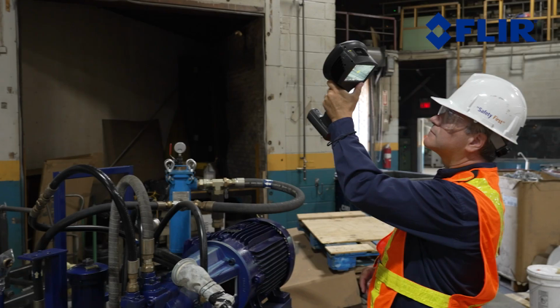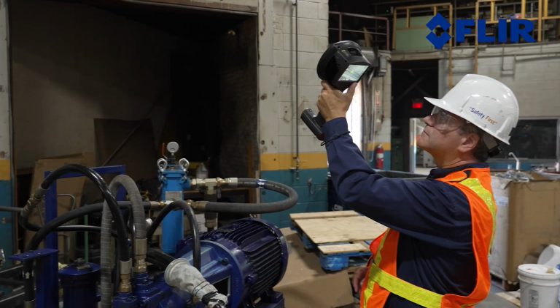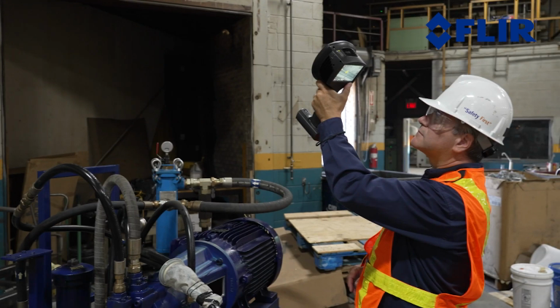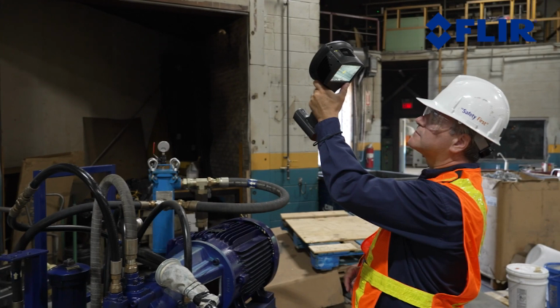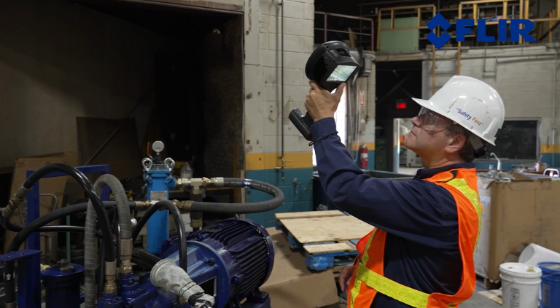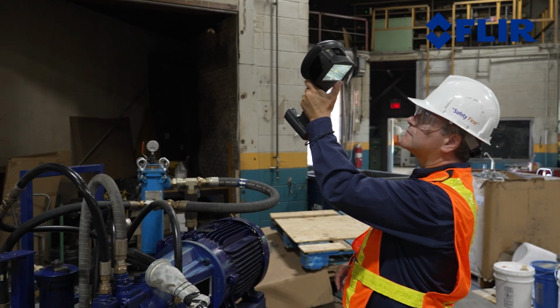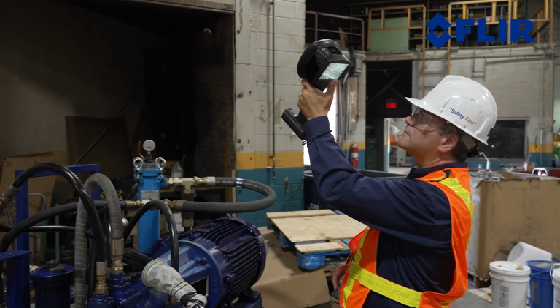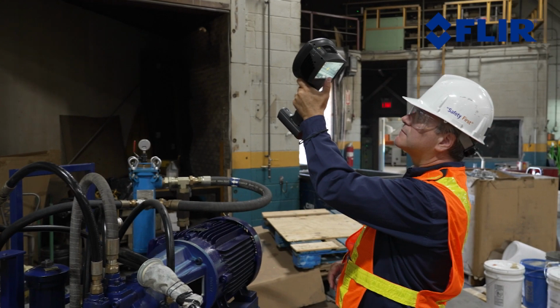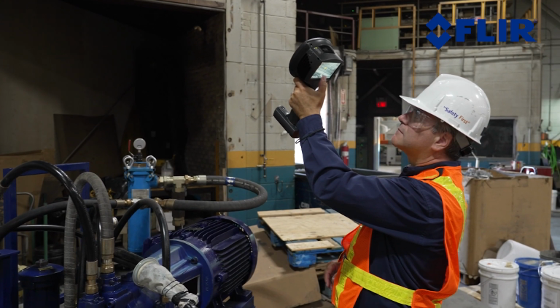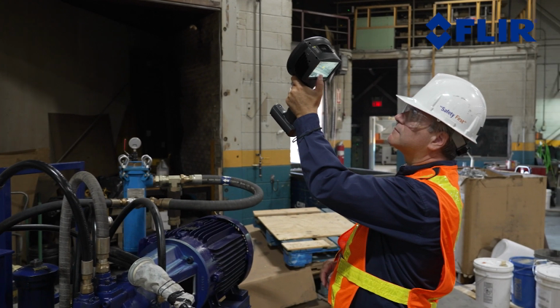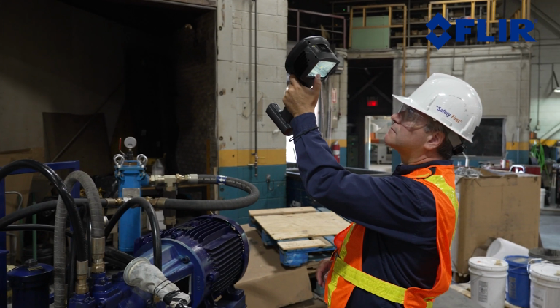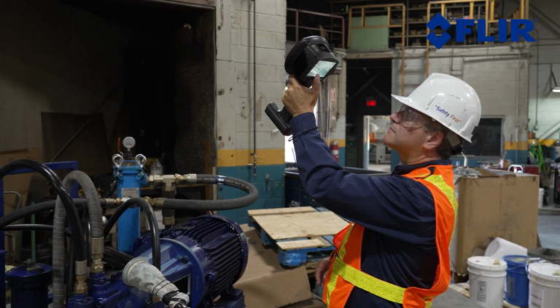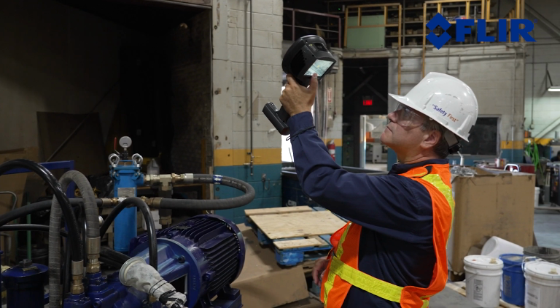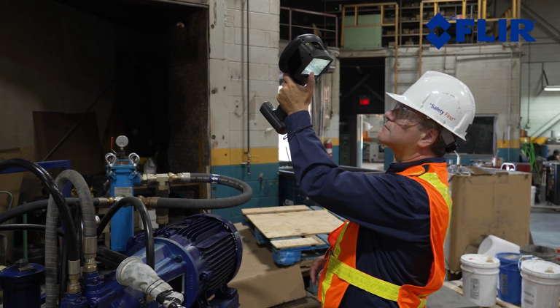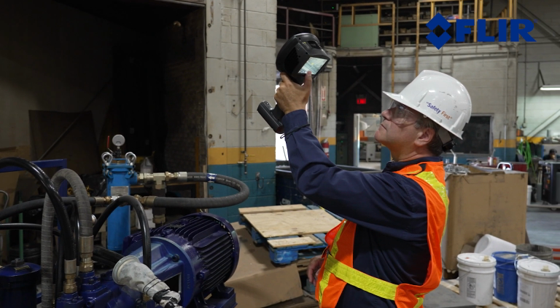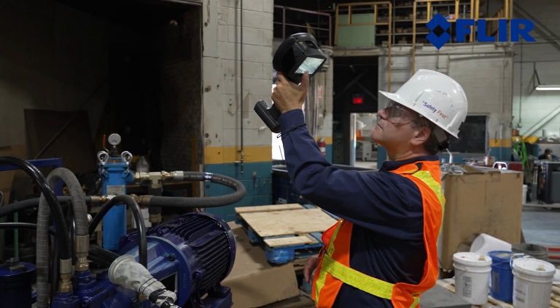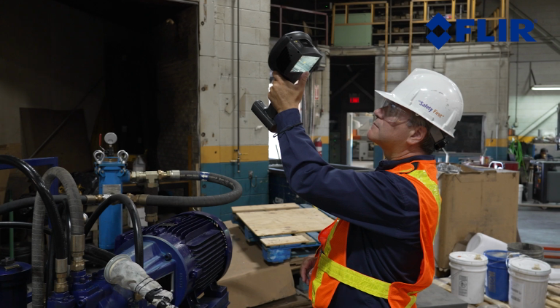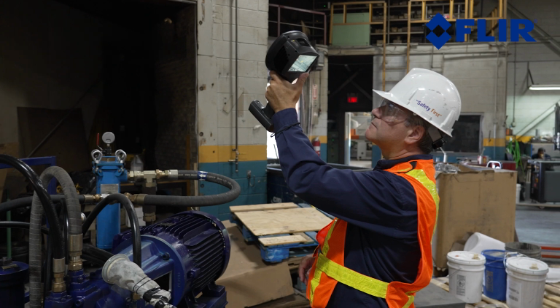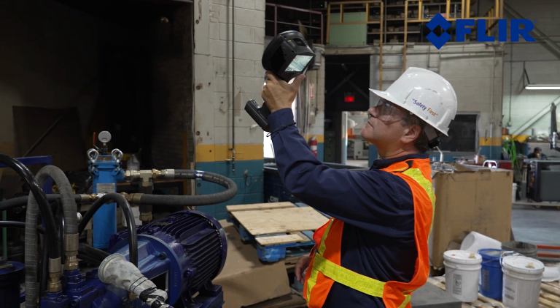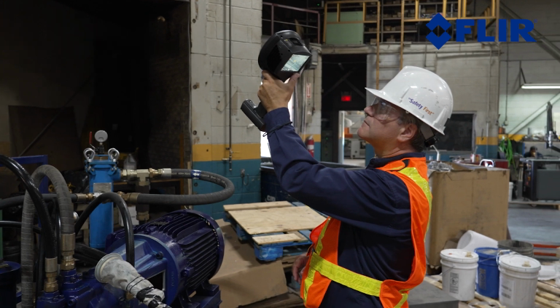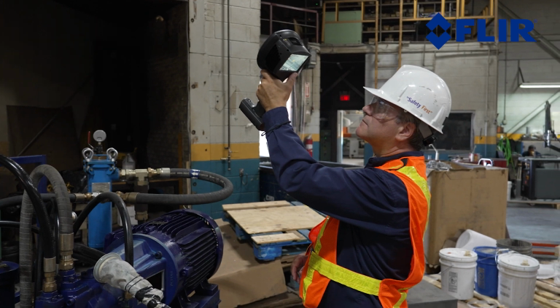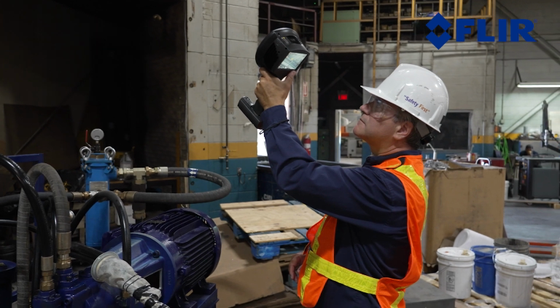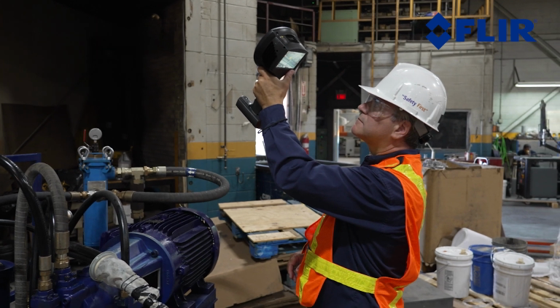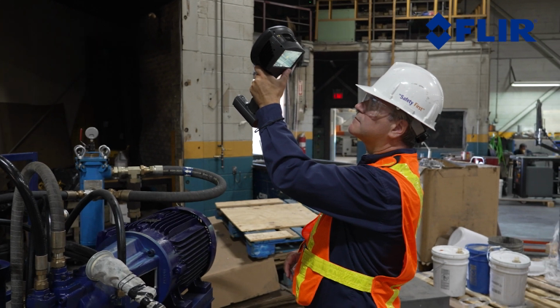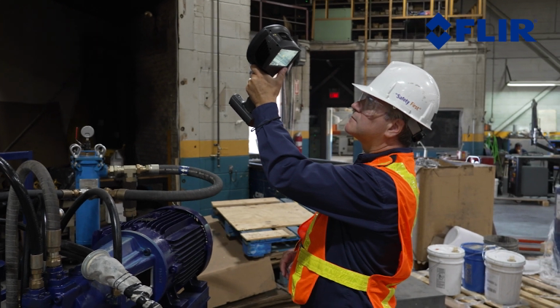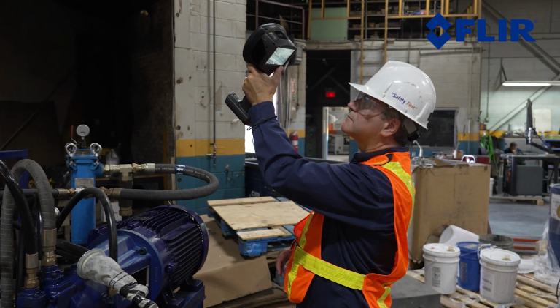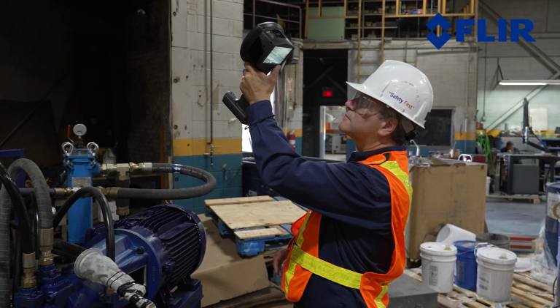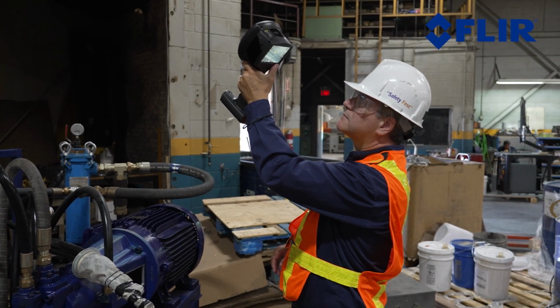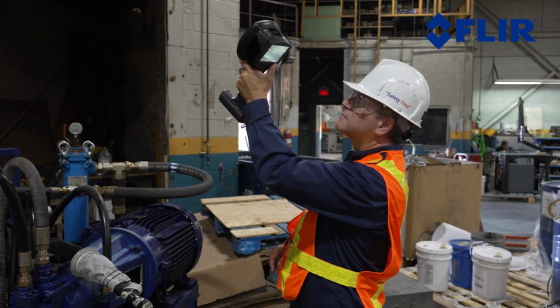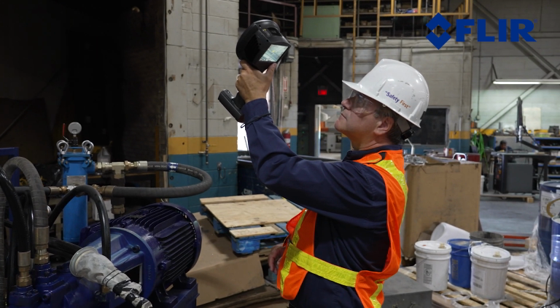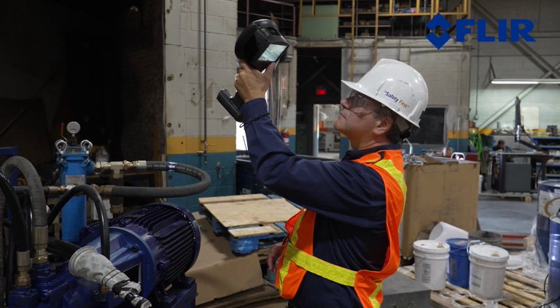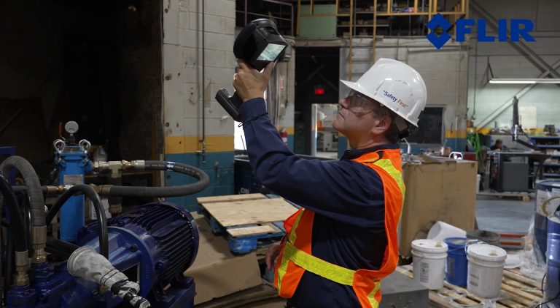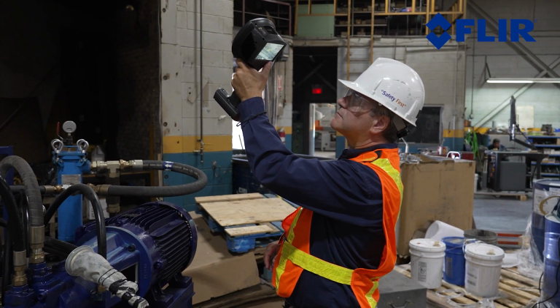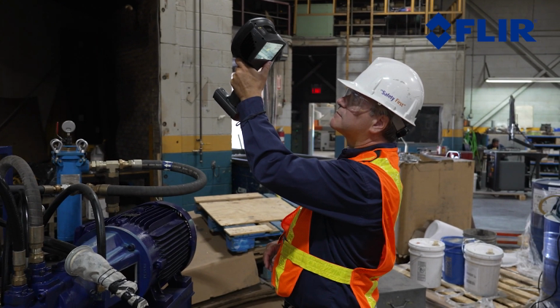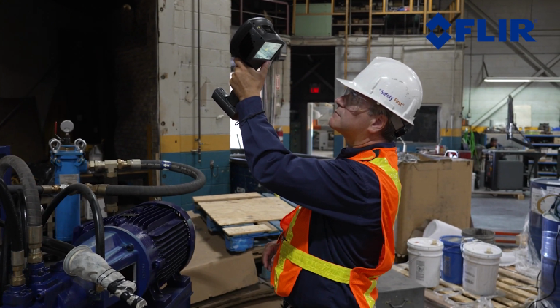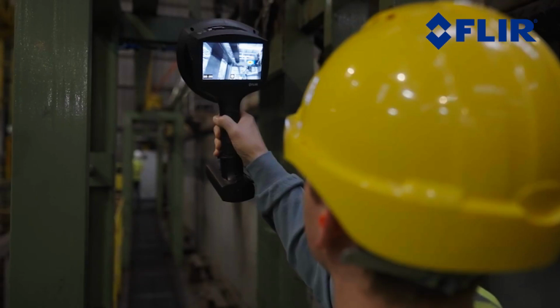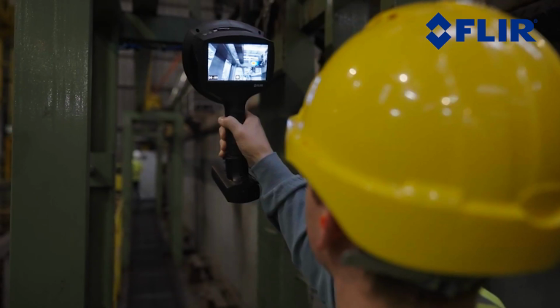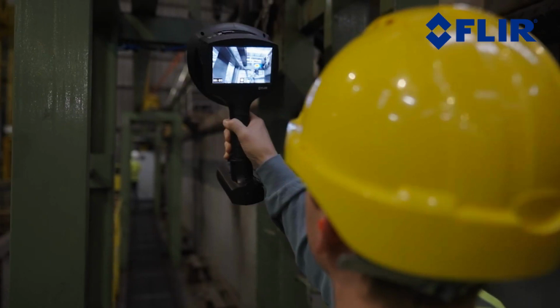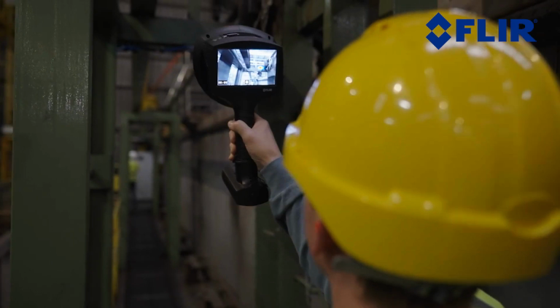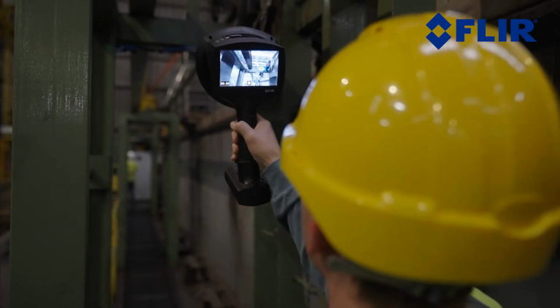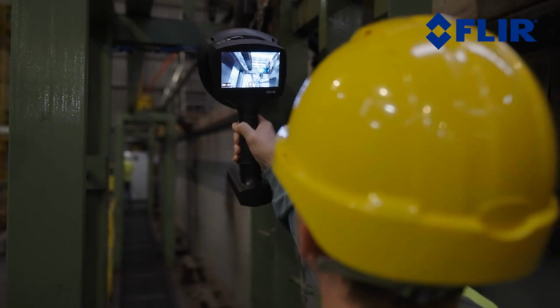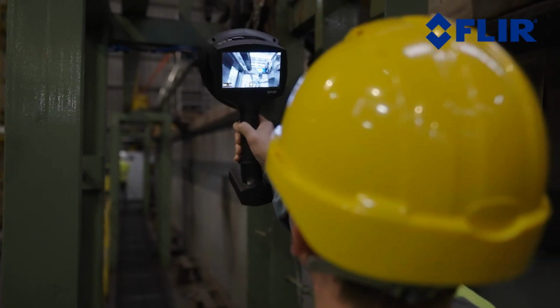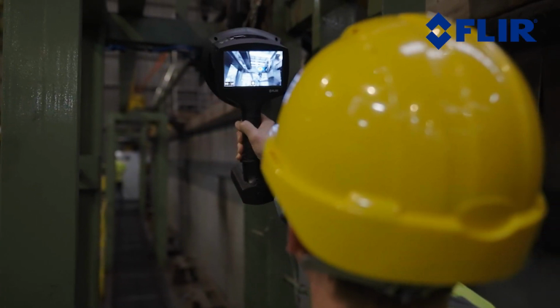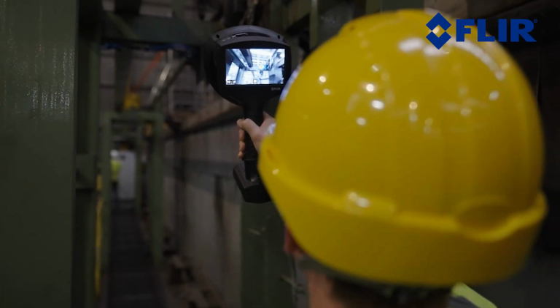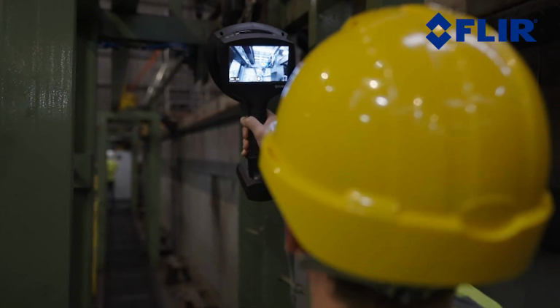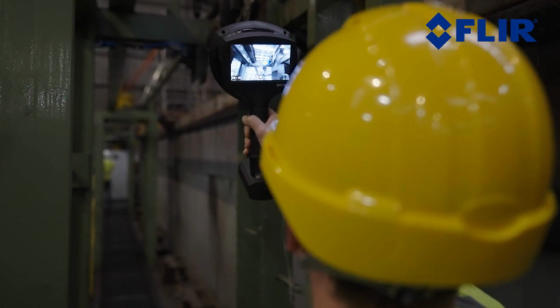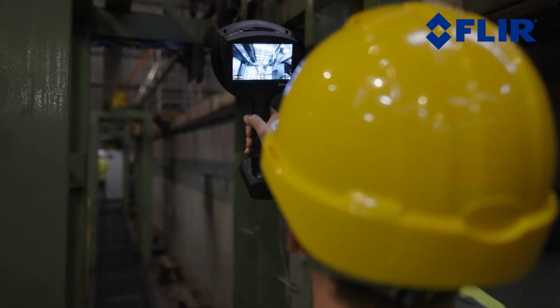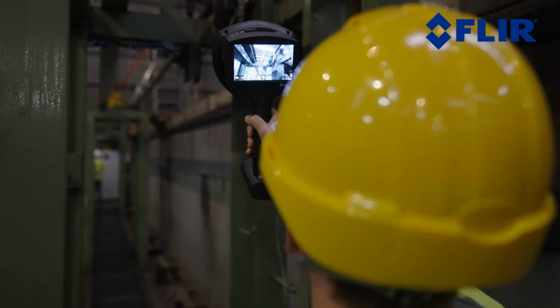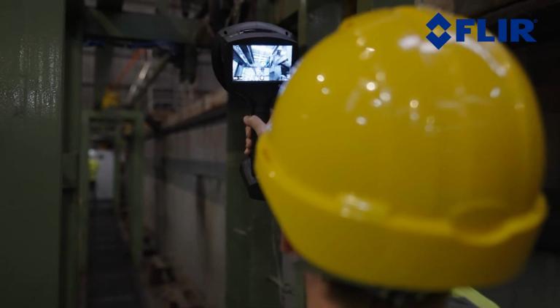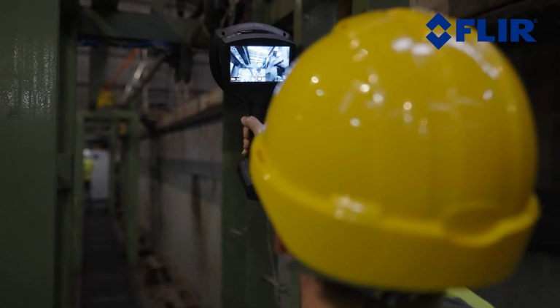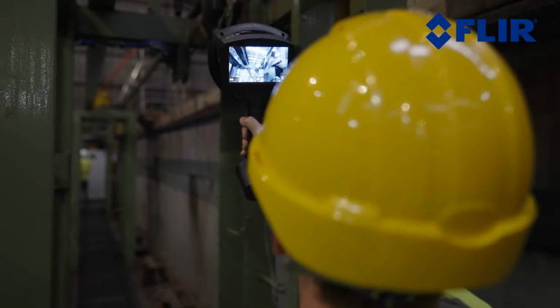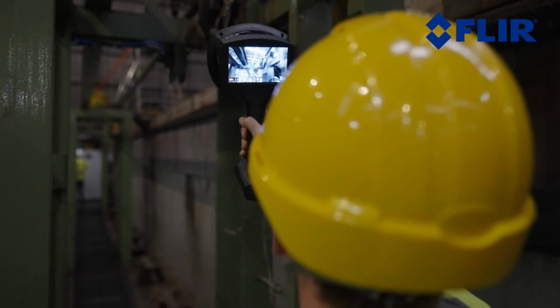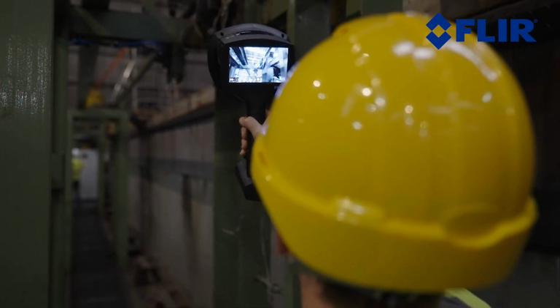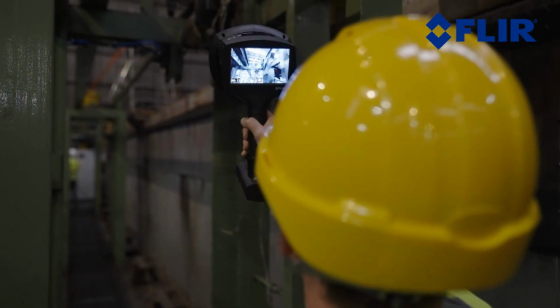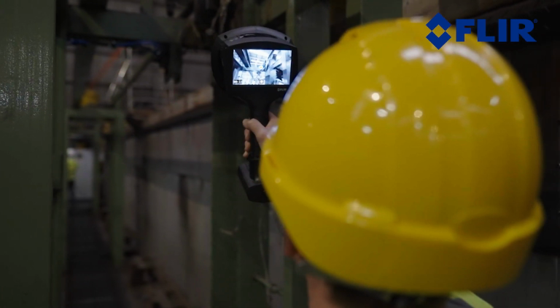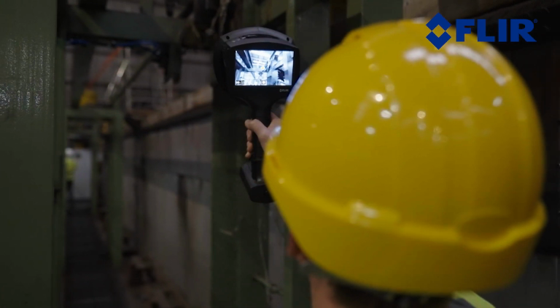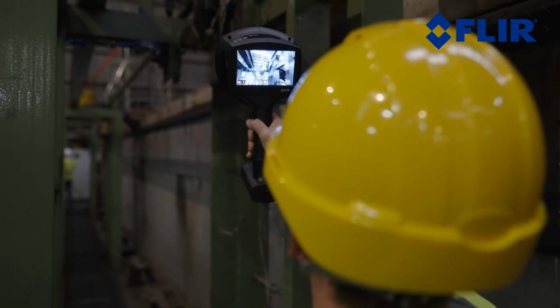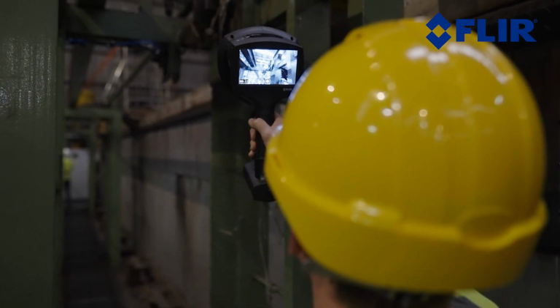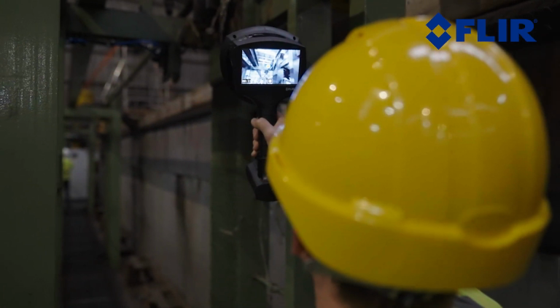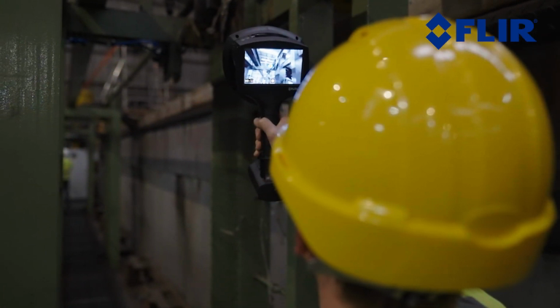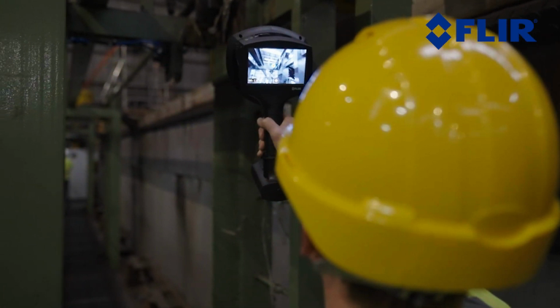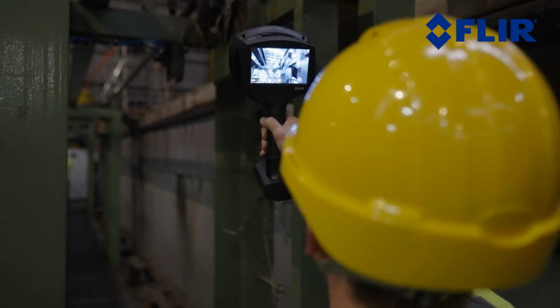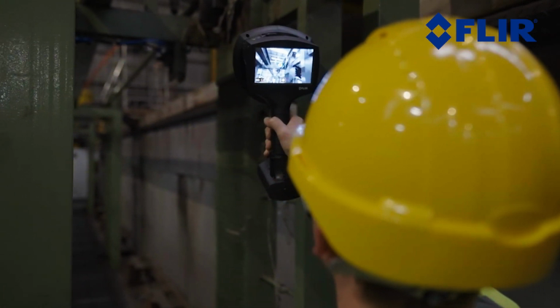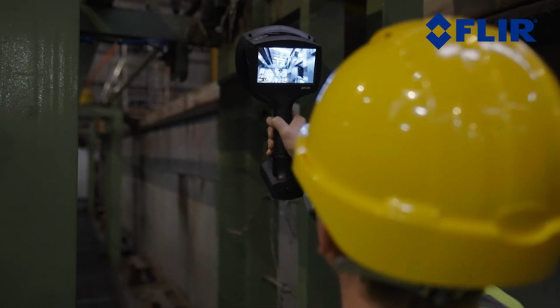Acoustic imaging allows for safe and easy detection of pressurized air leaks, delivering results 10 times faster than traditional methods.